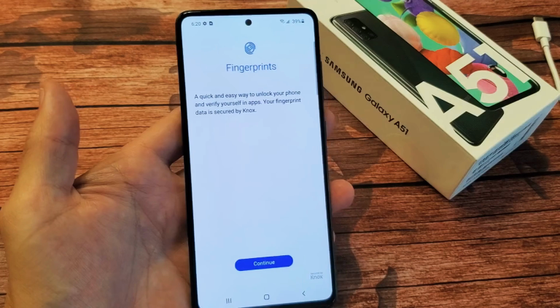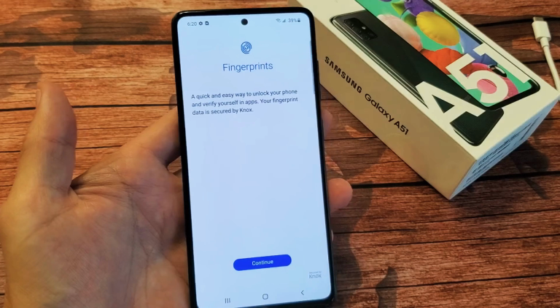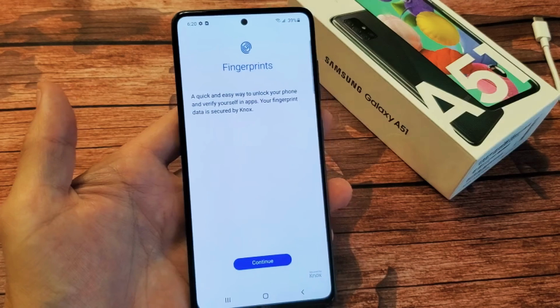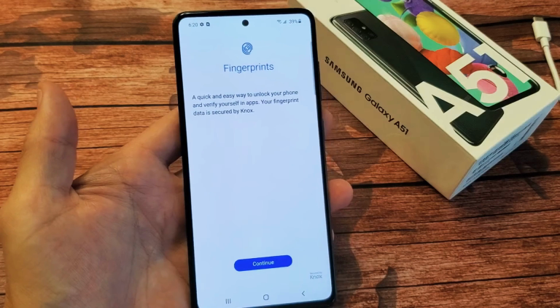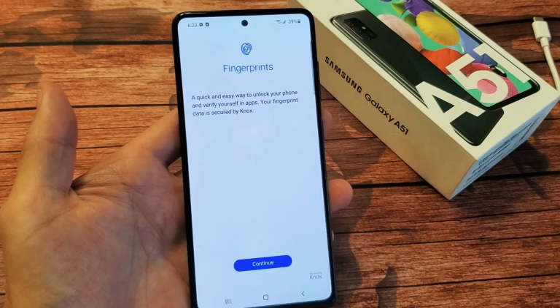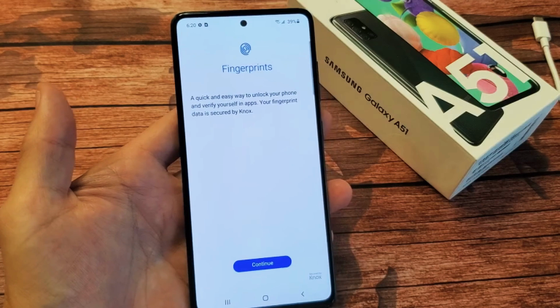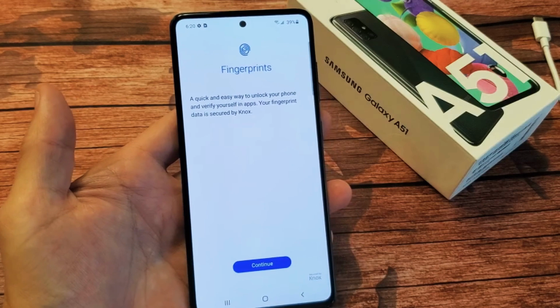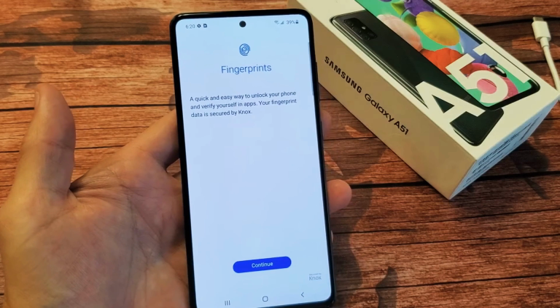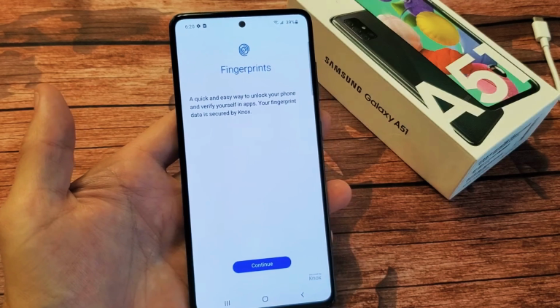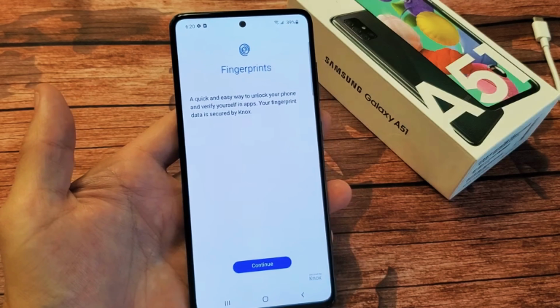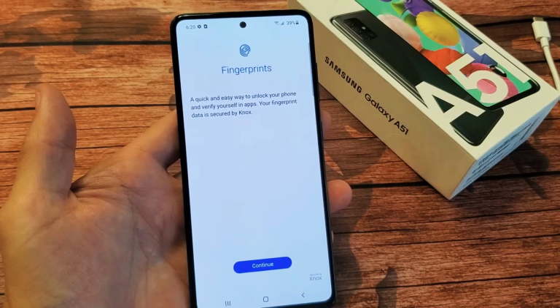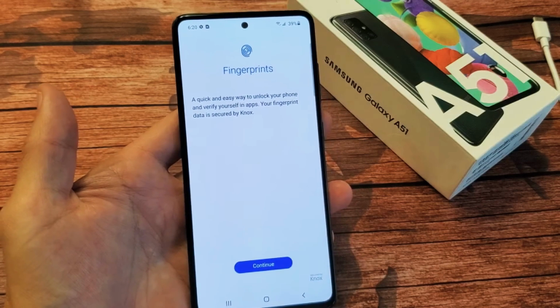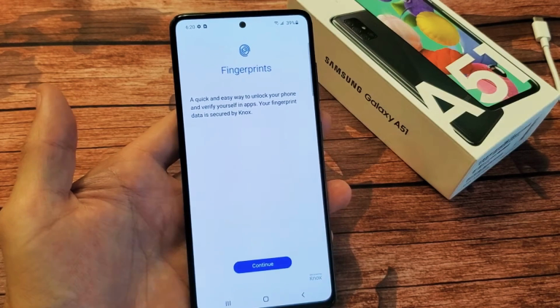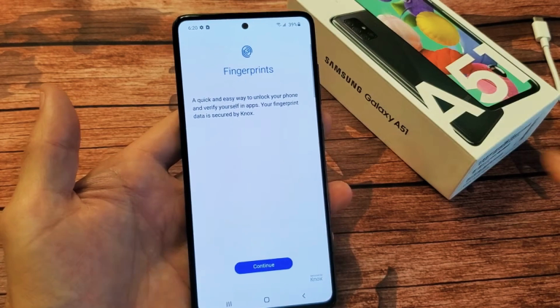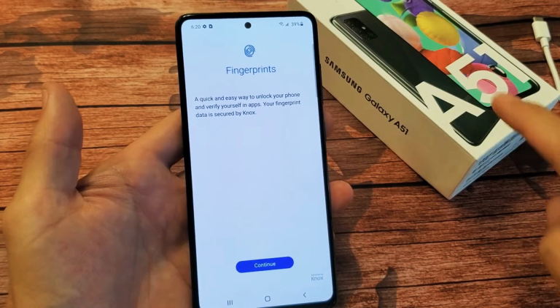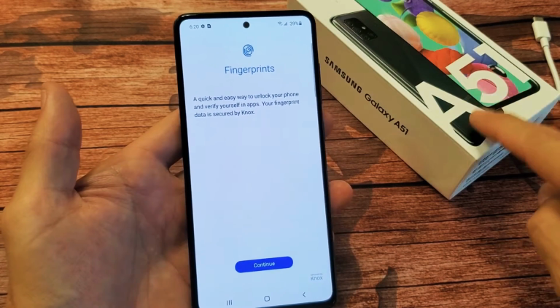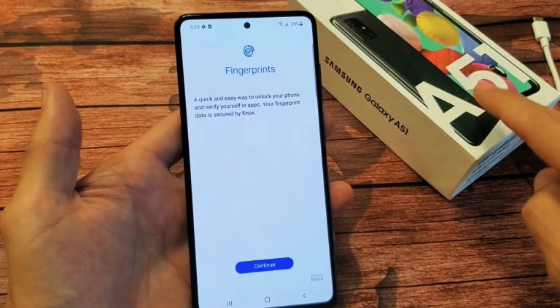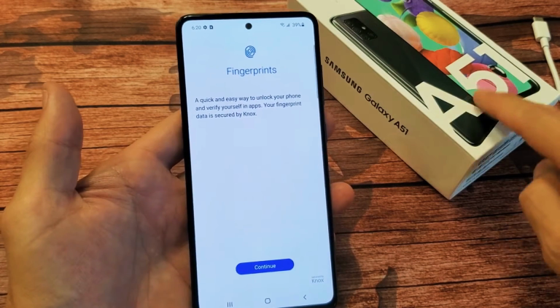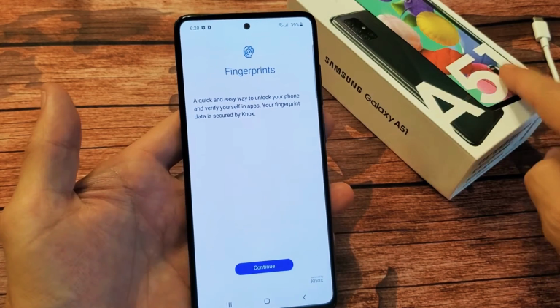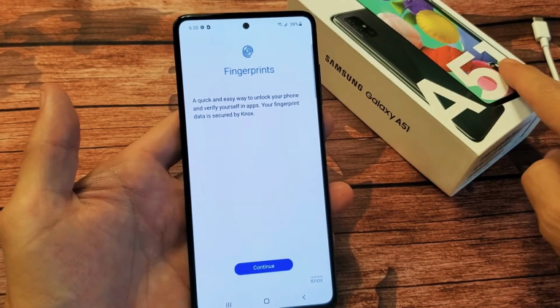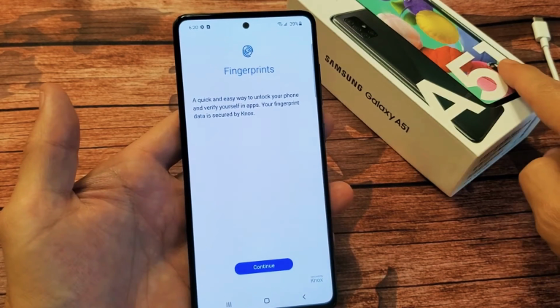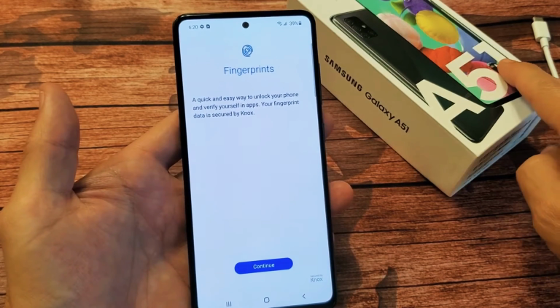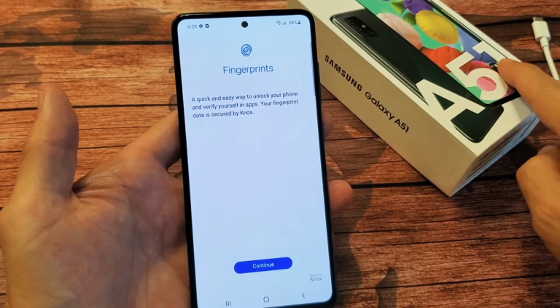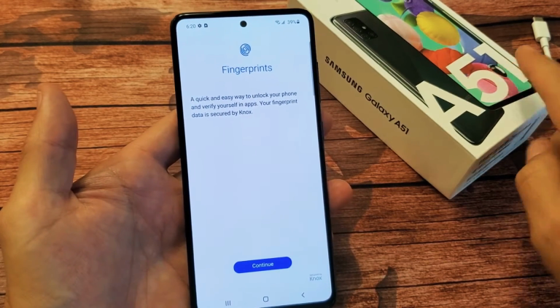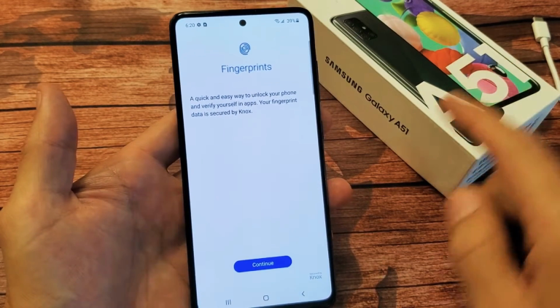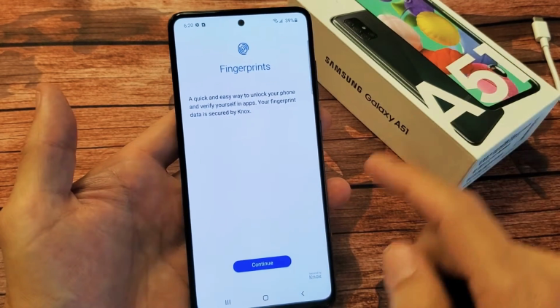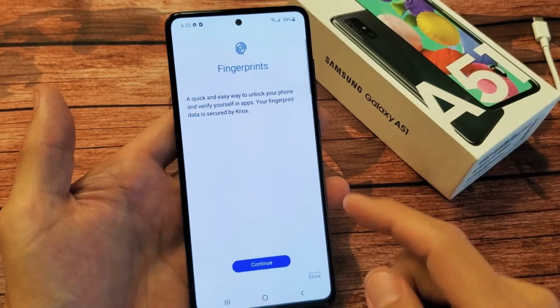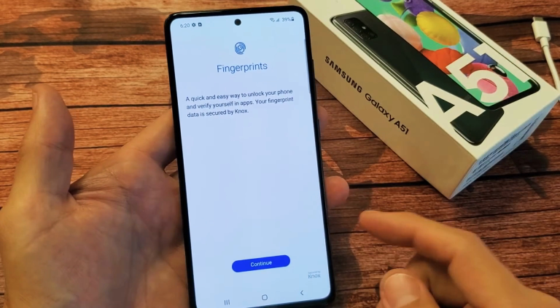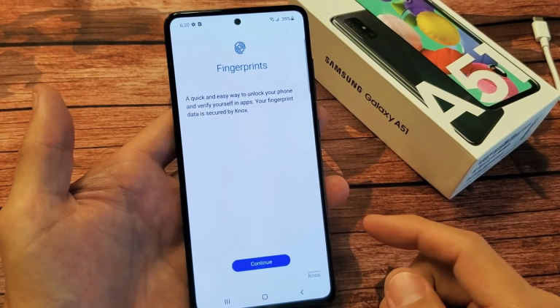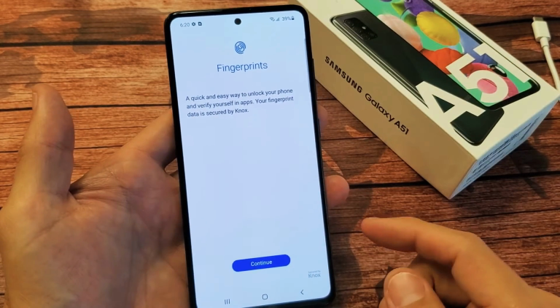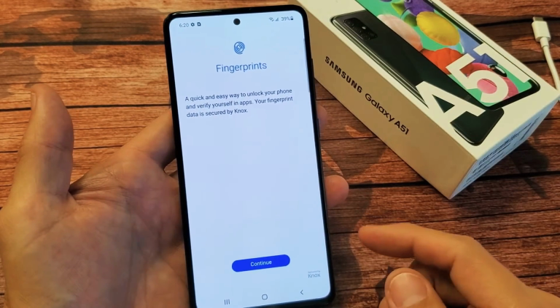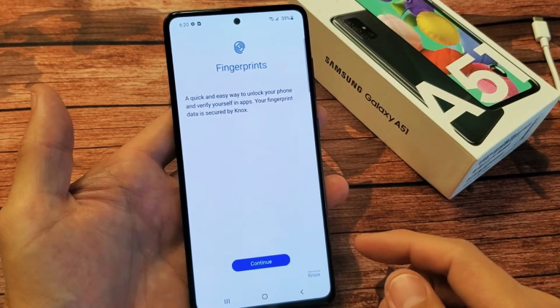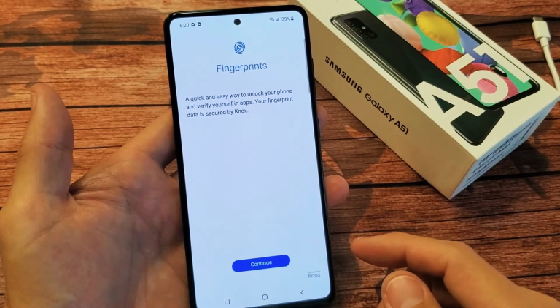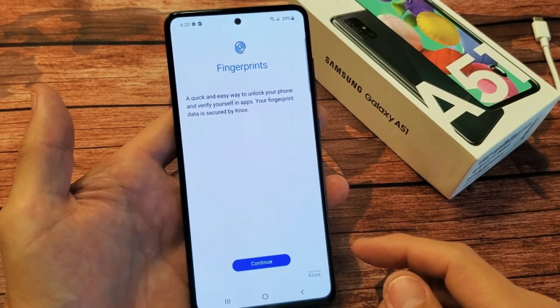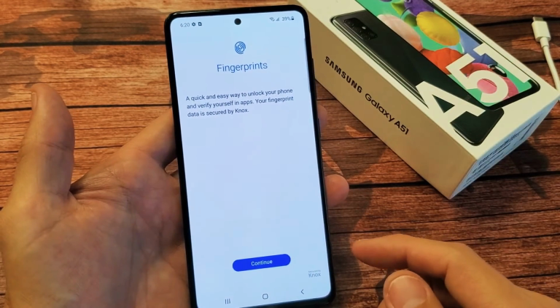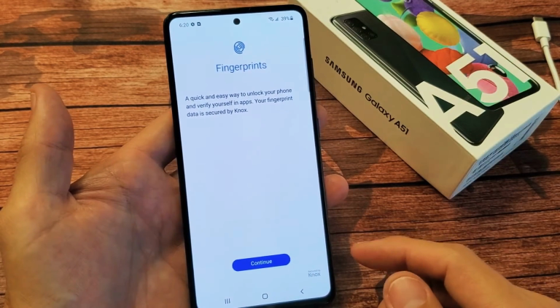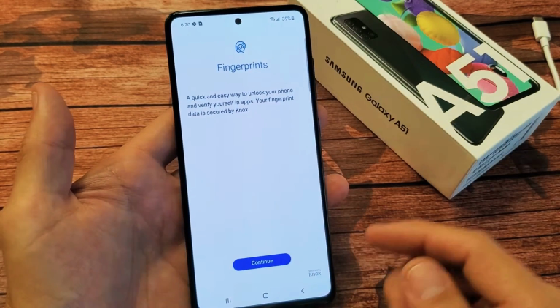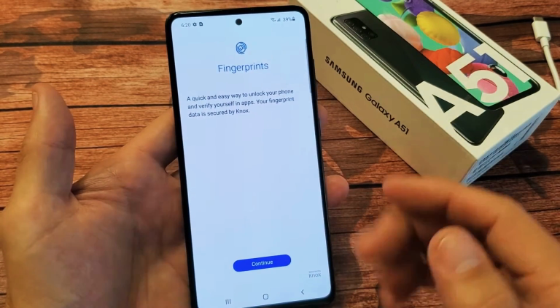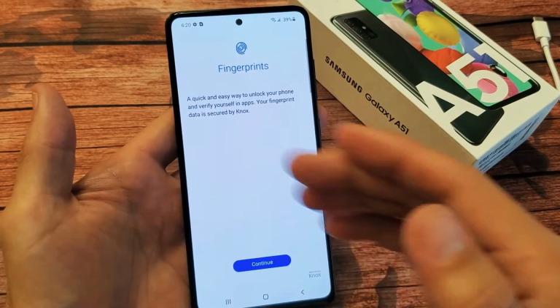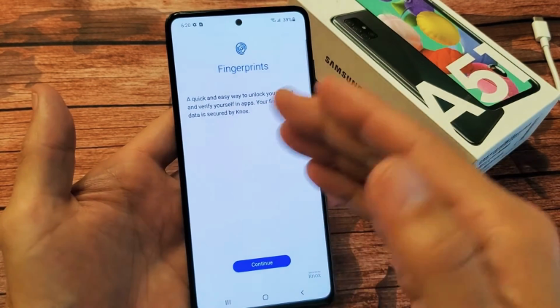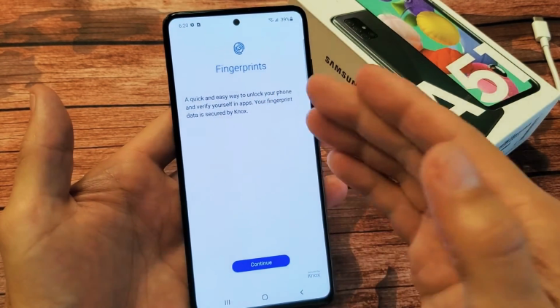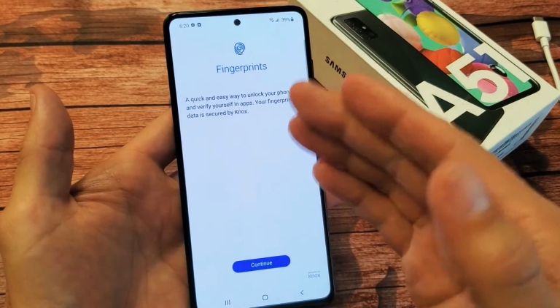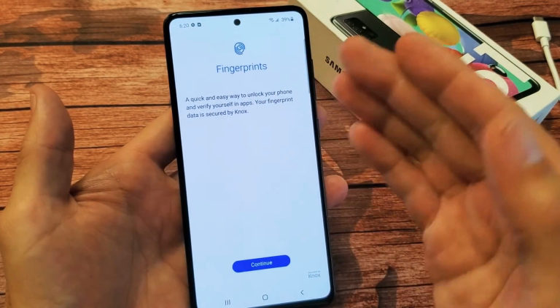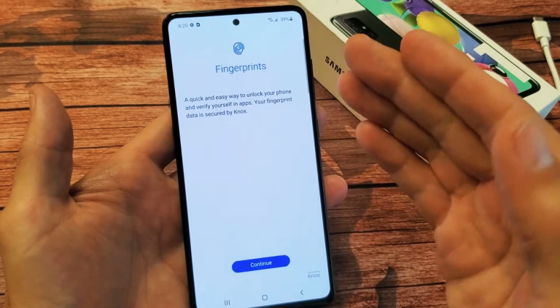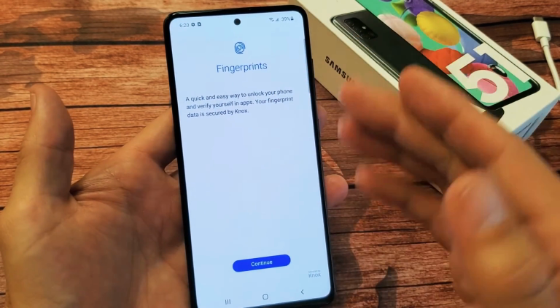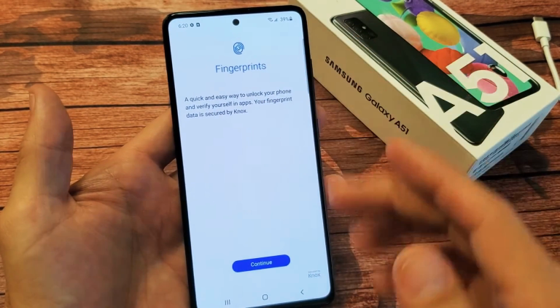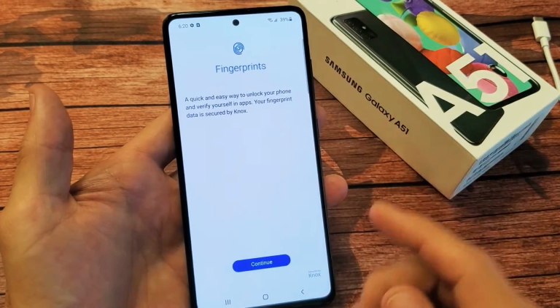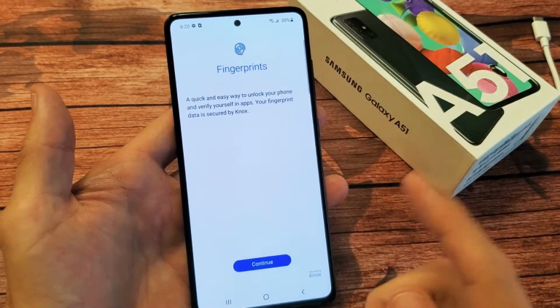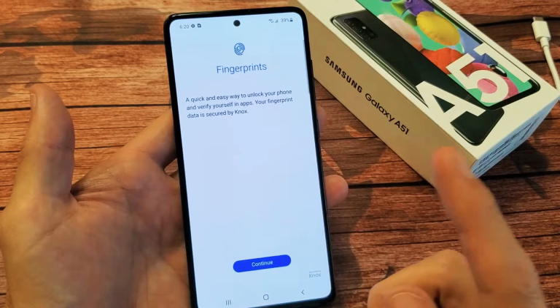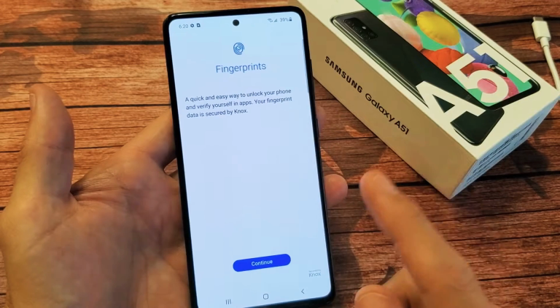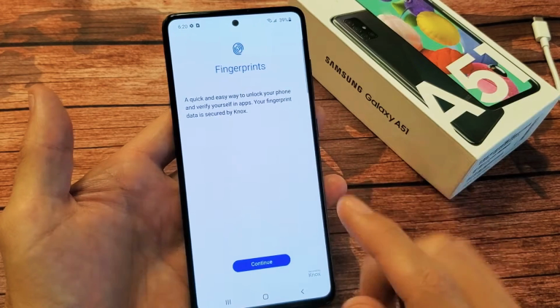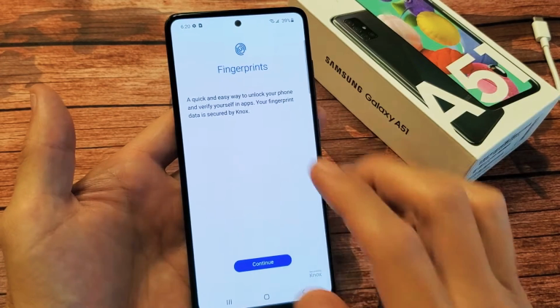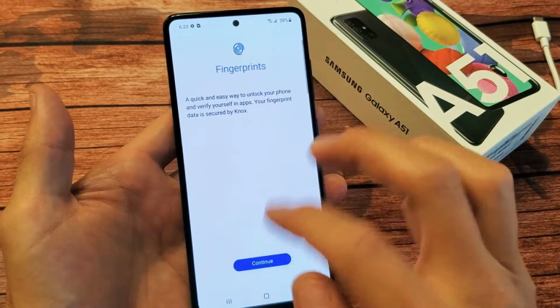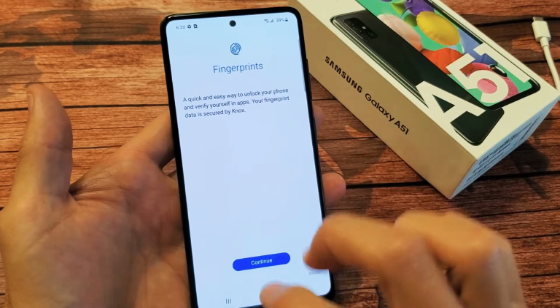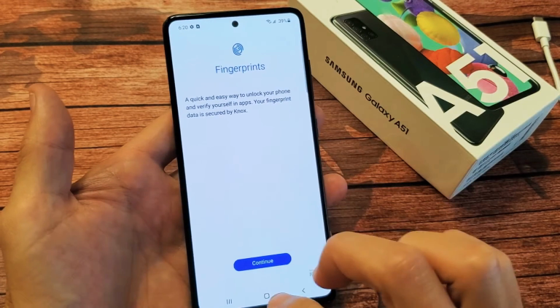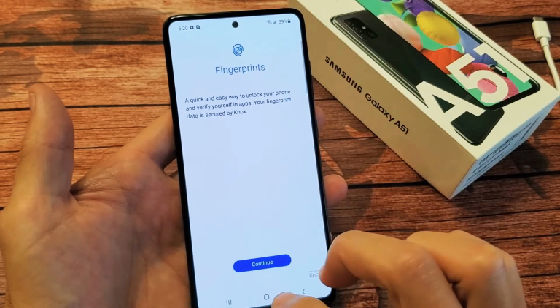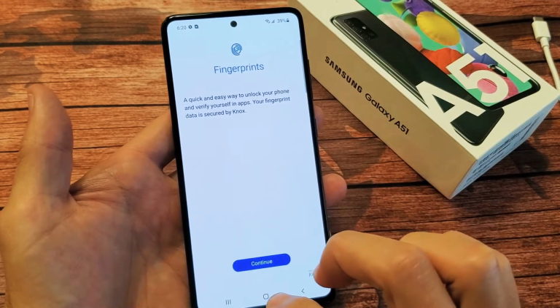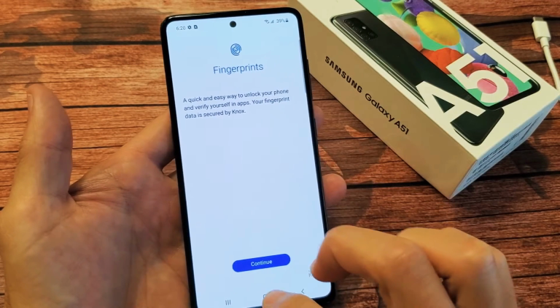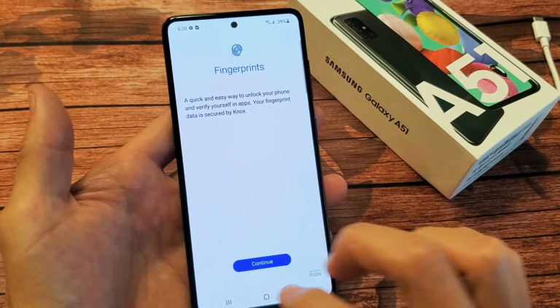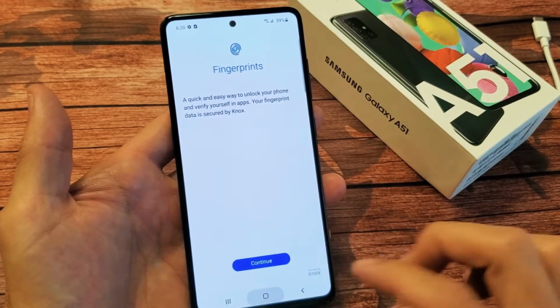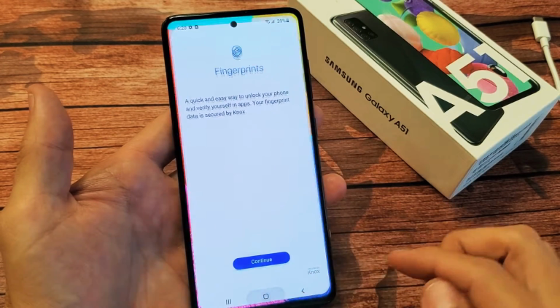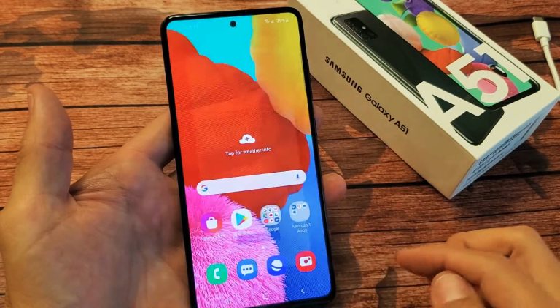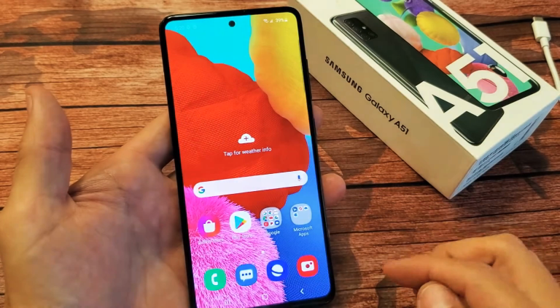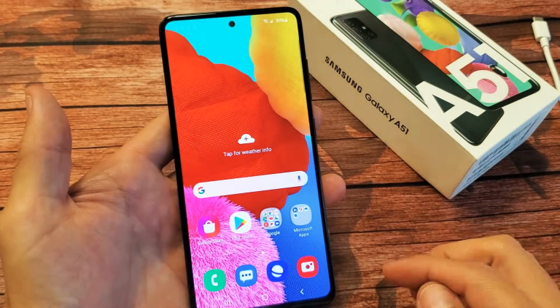I have a Samsung Galaxy A51 here. I'm going to show you how to add fingerprints as a password. Very, very simple here.